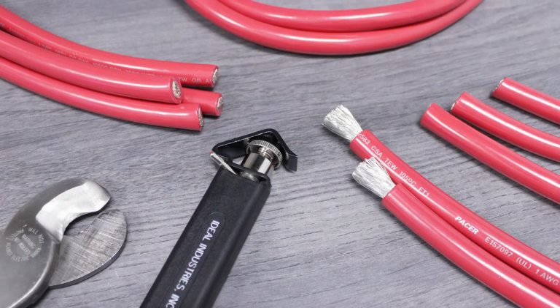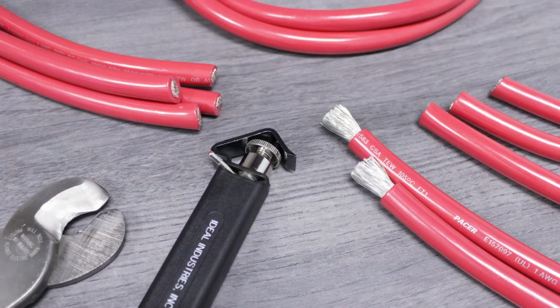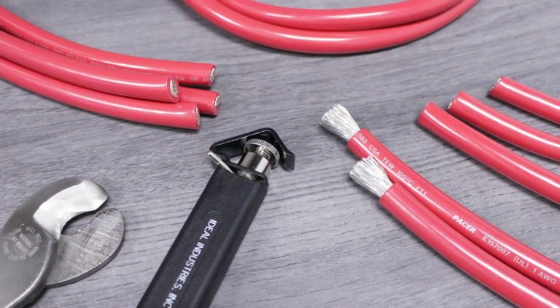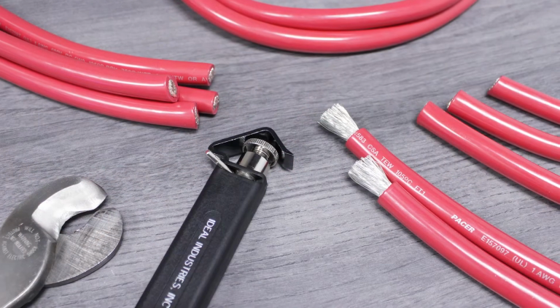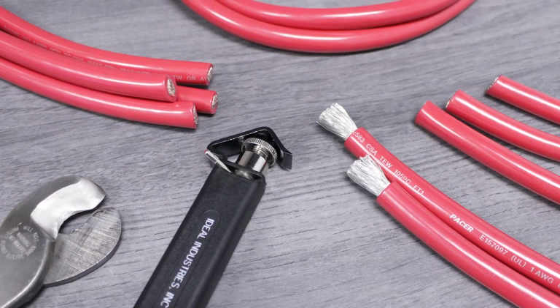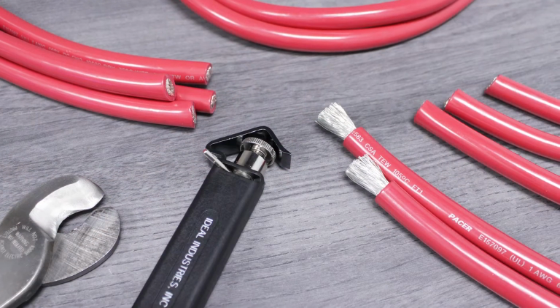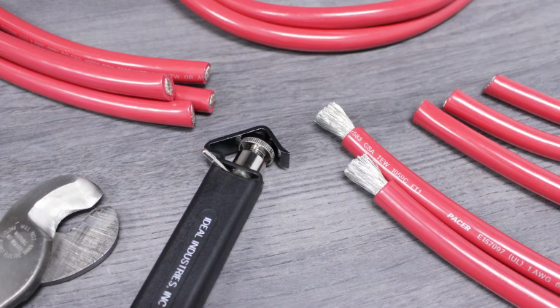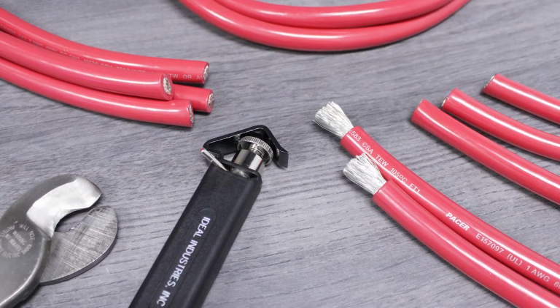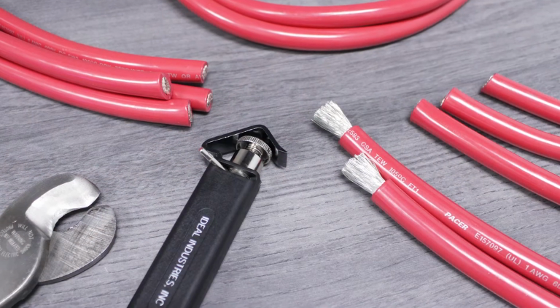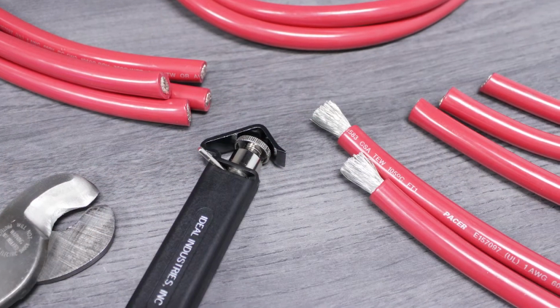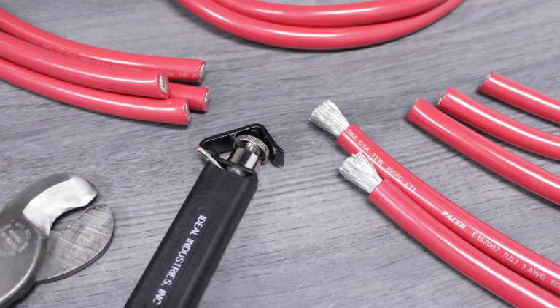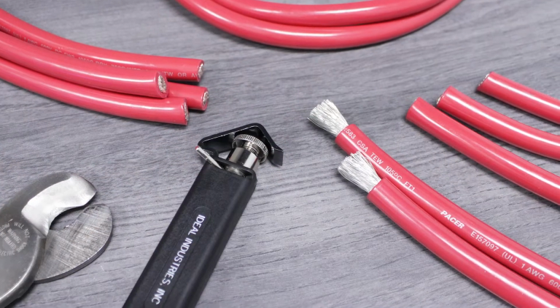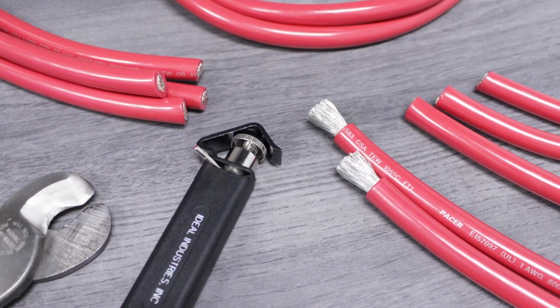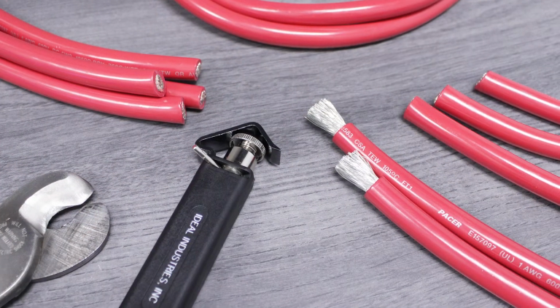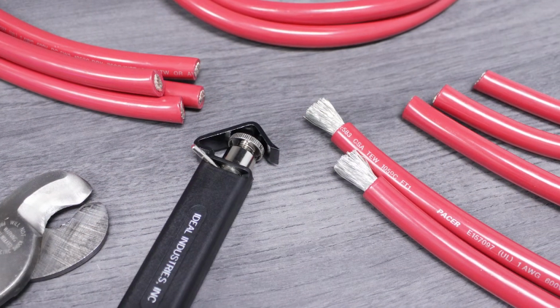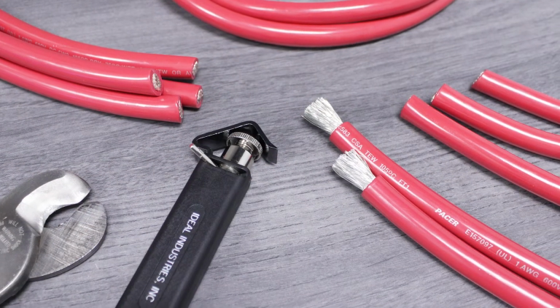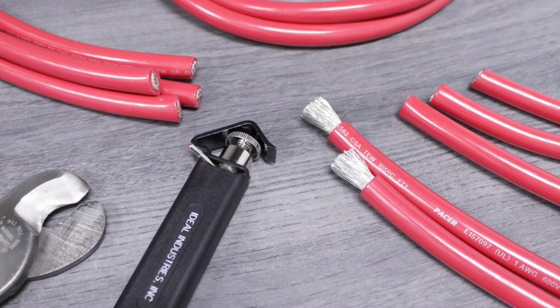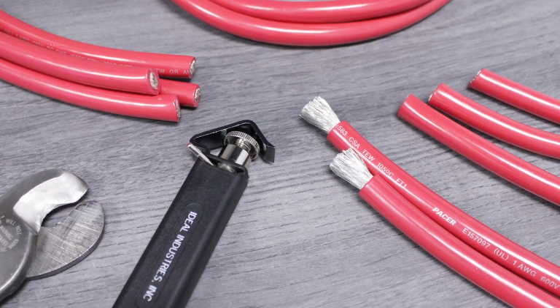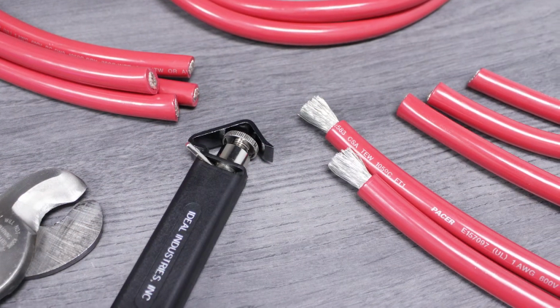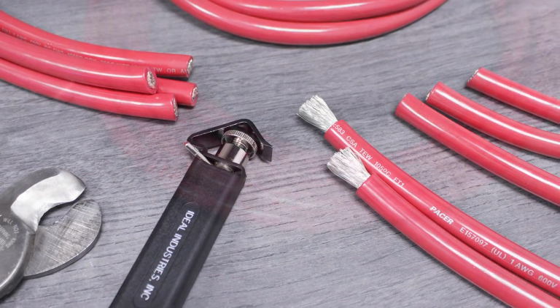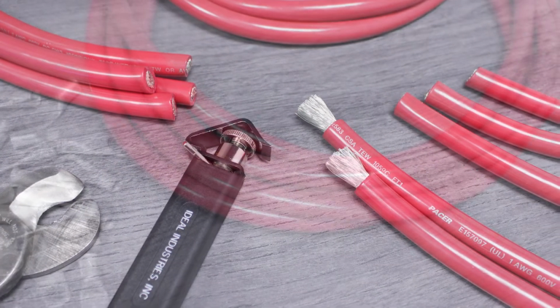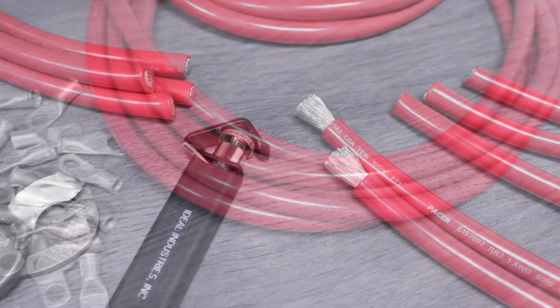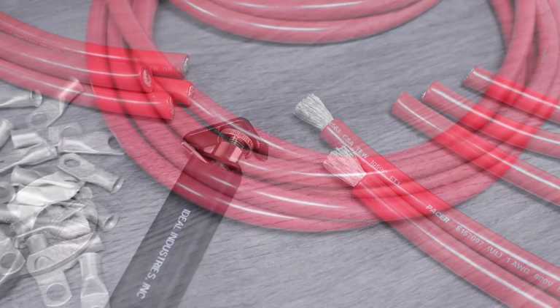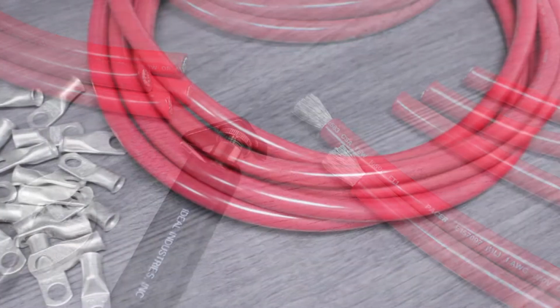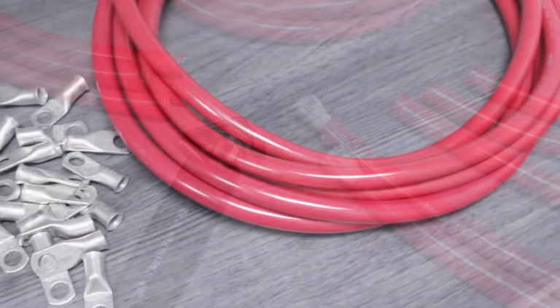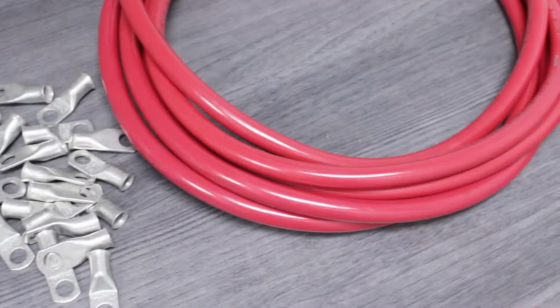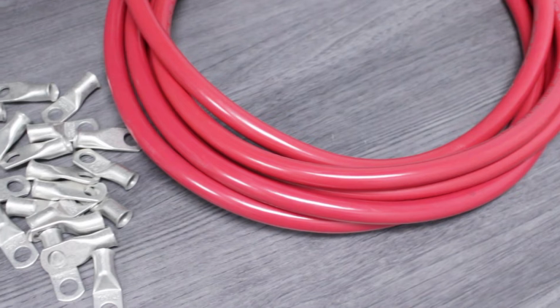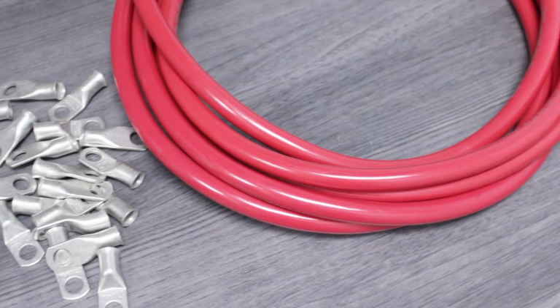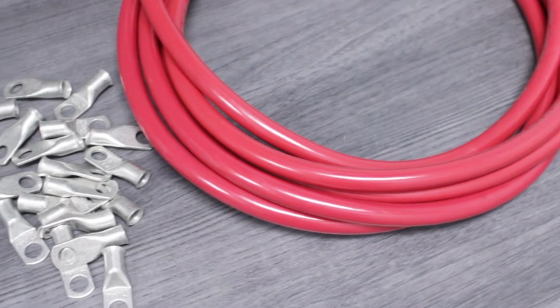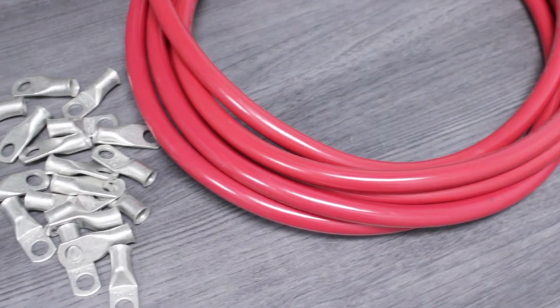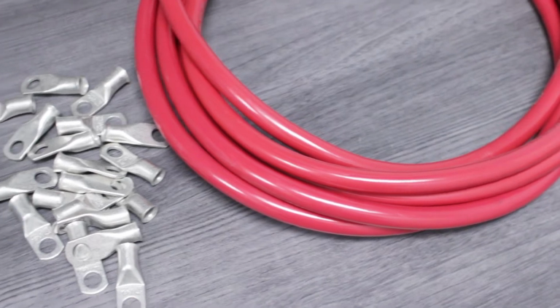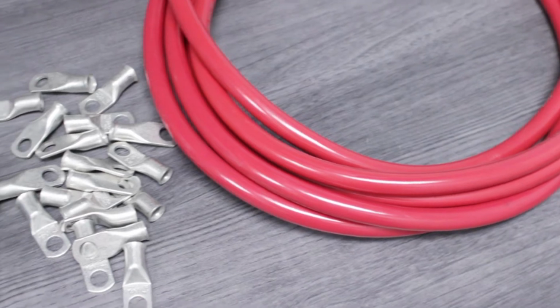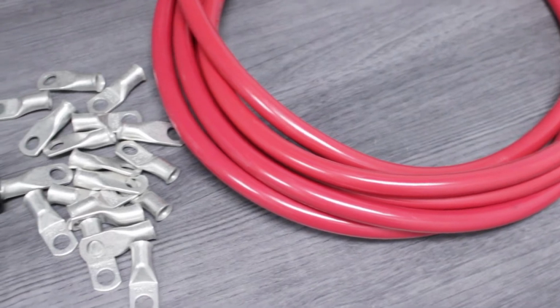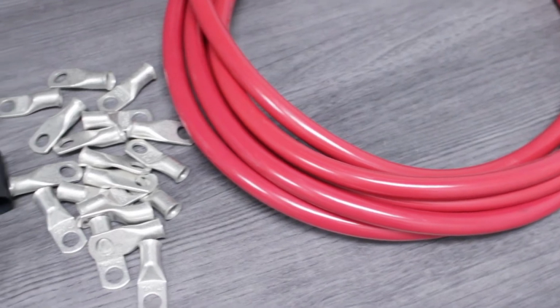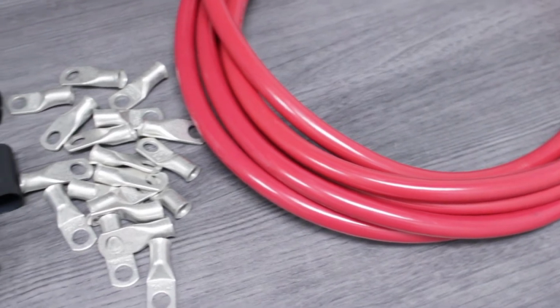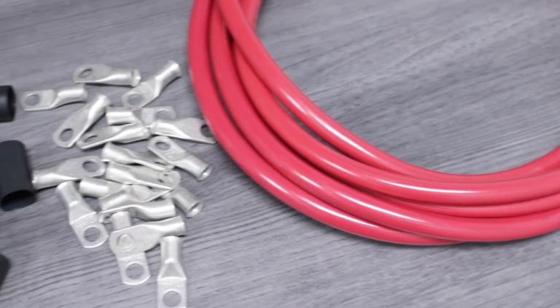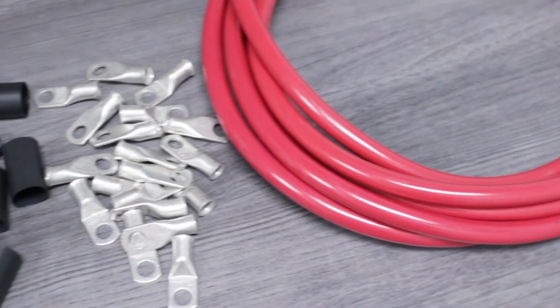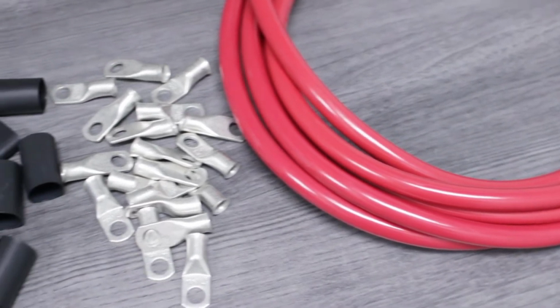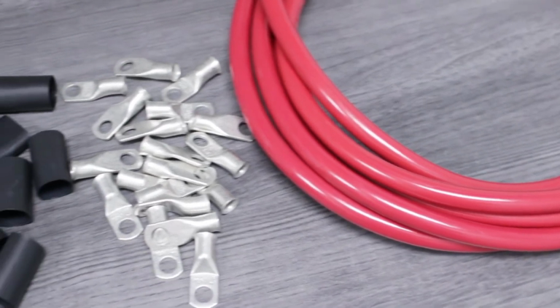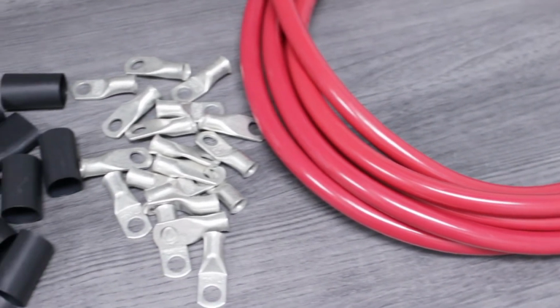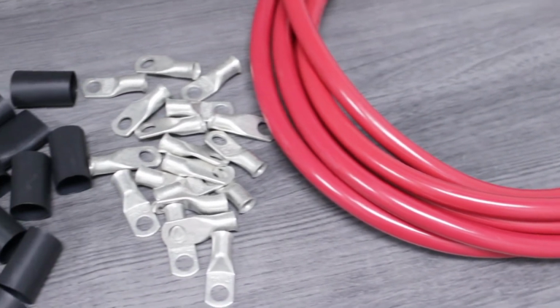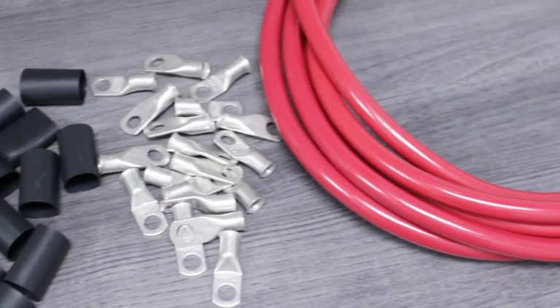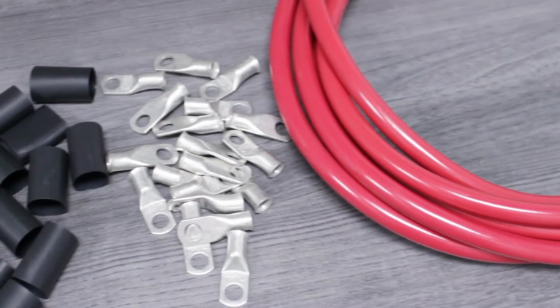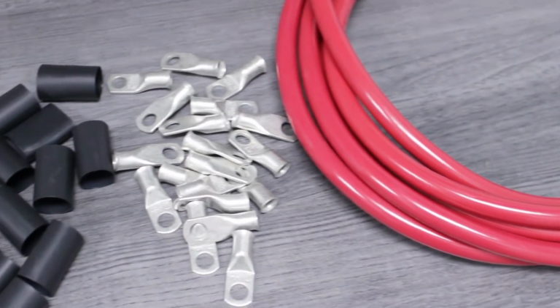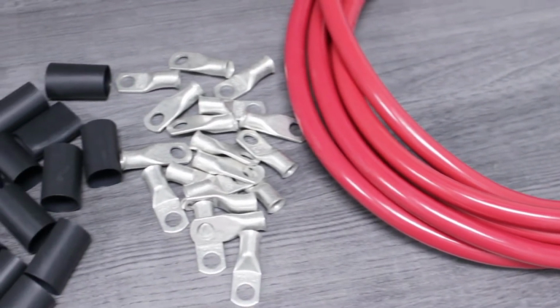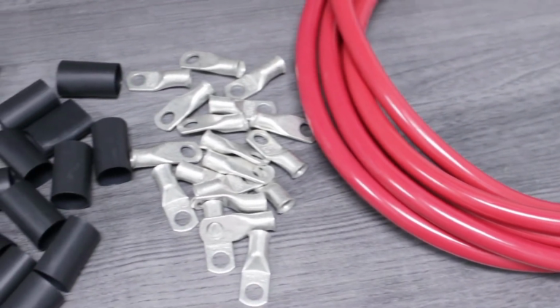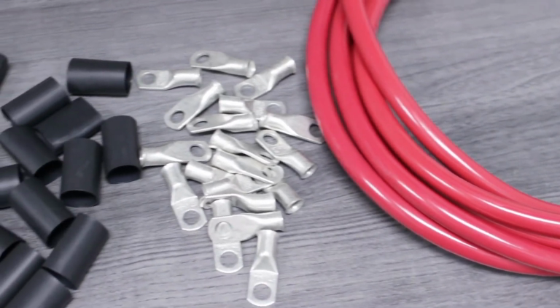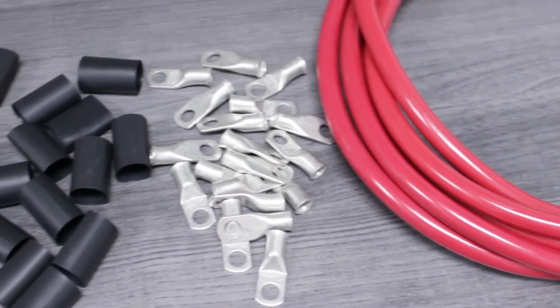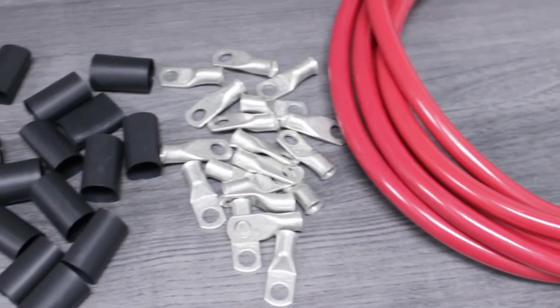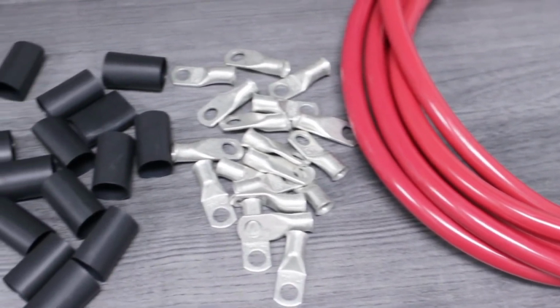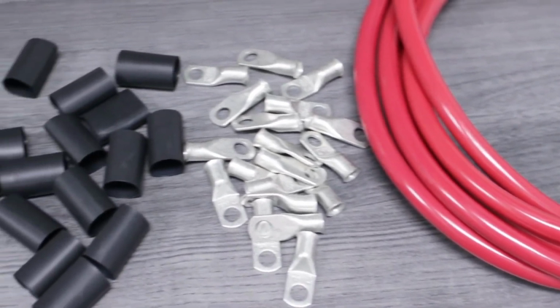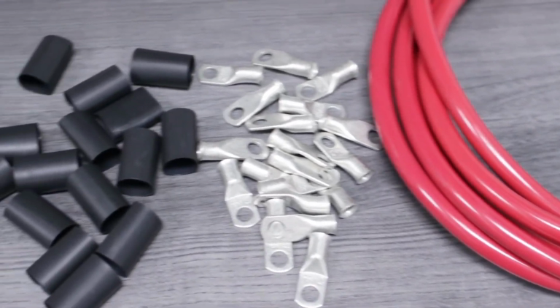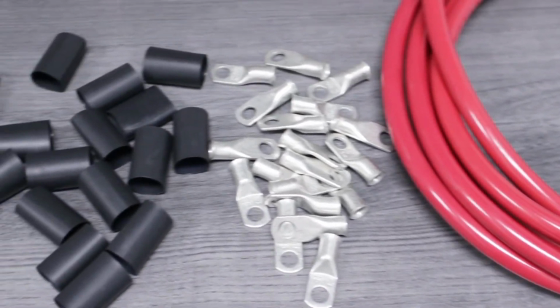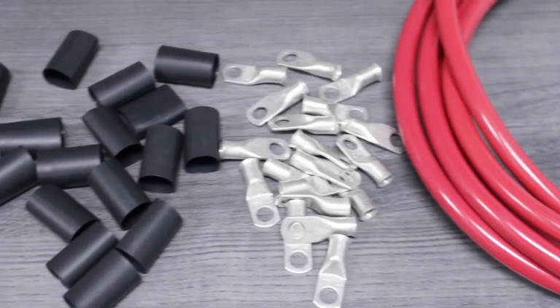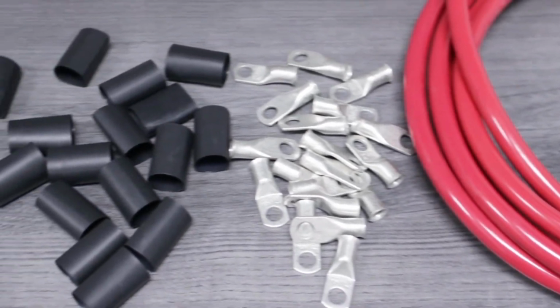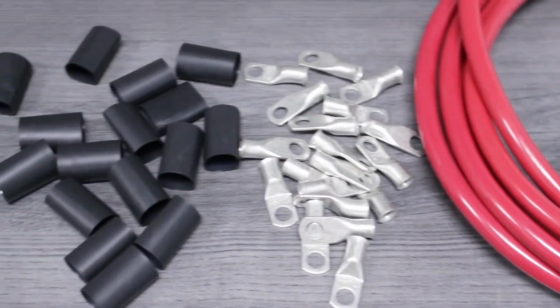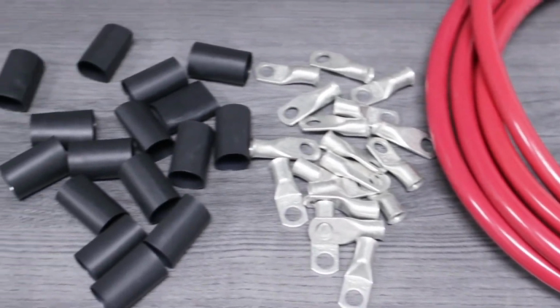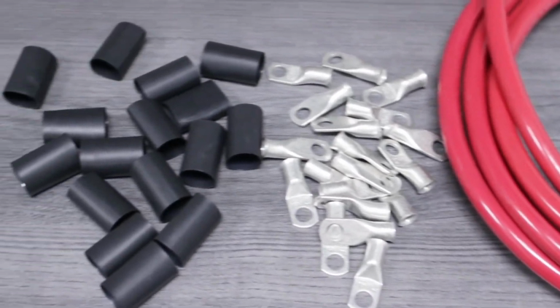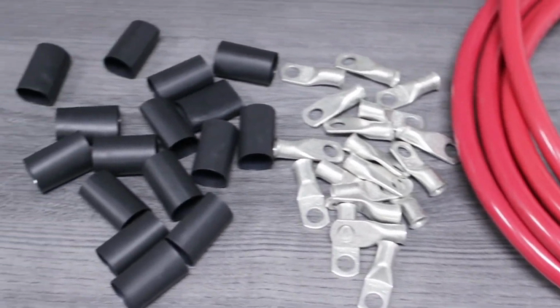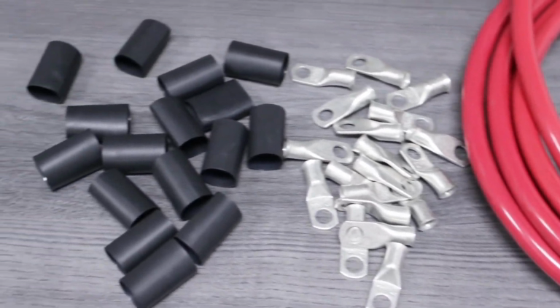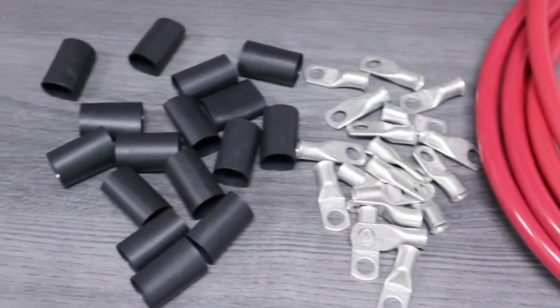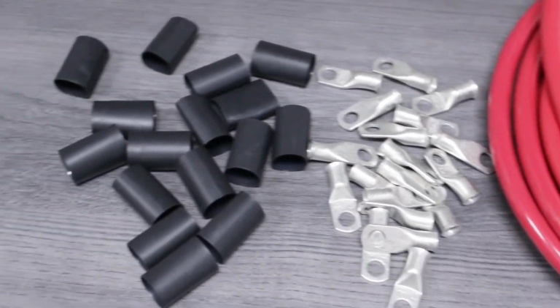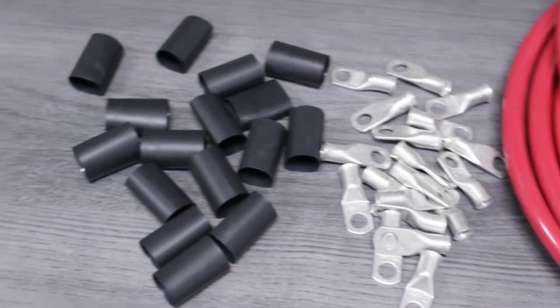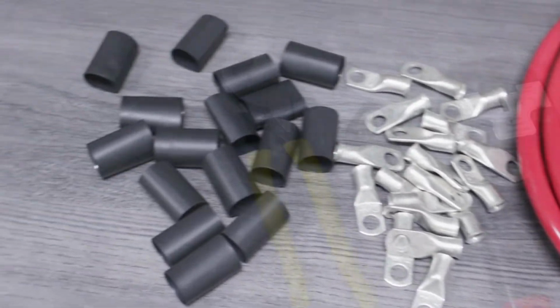We'll begin by gathering the materials we'll need. We'll be using 1 gauge battery cable, closed-in lugs, and epoxy-lined heat shrink.